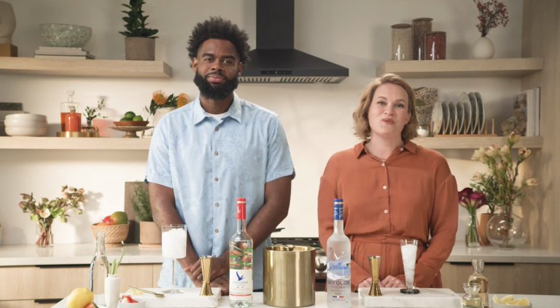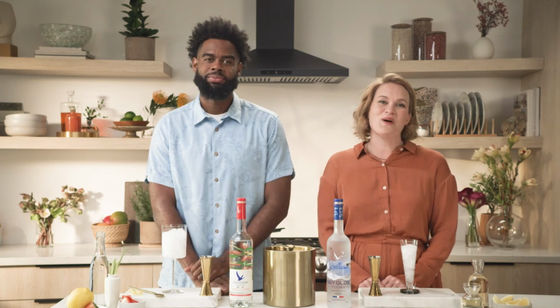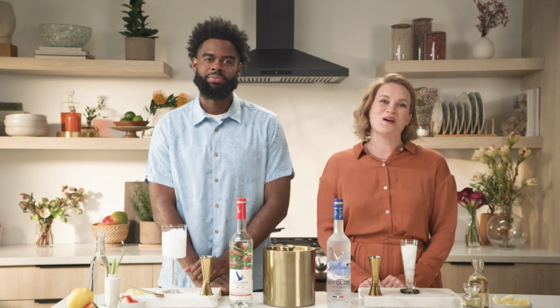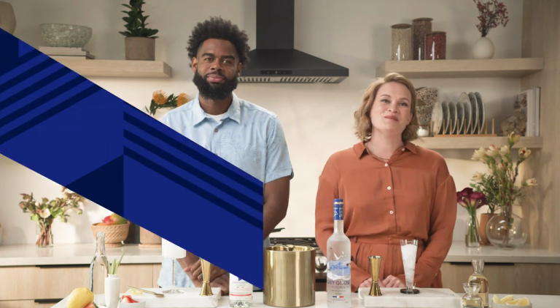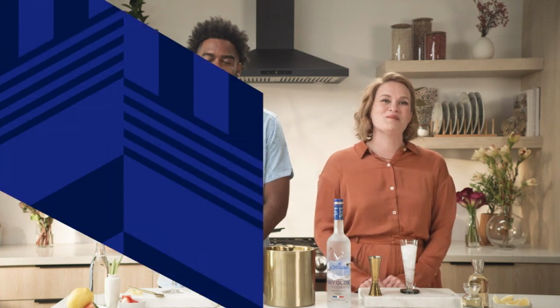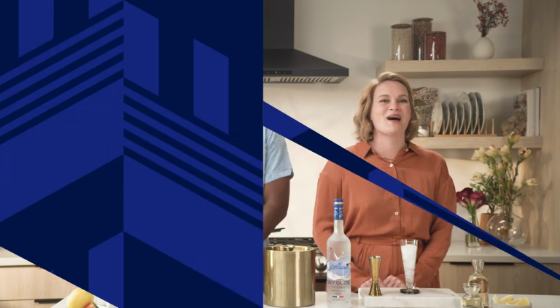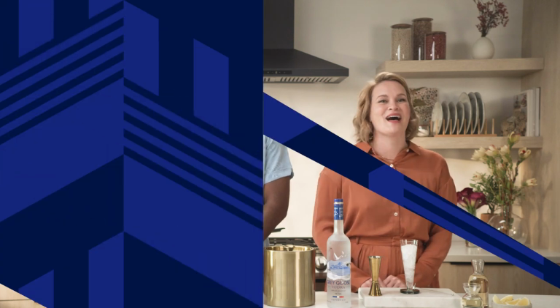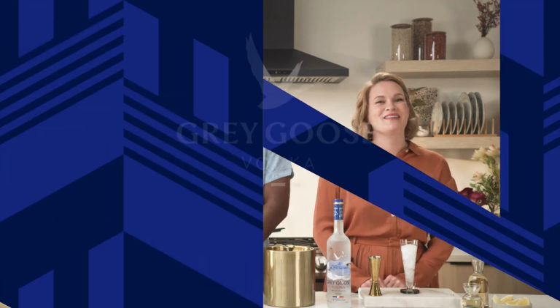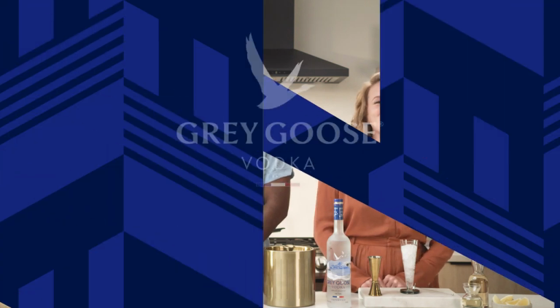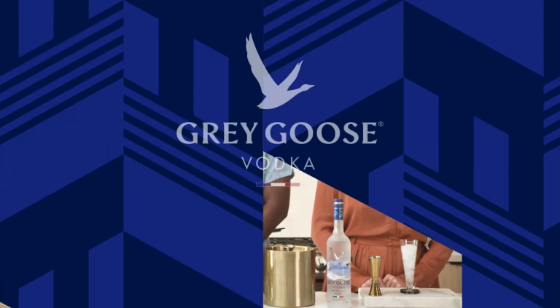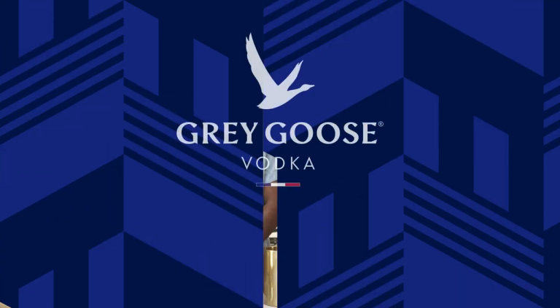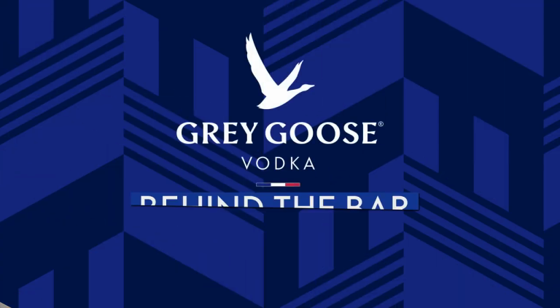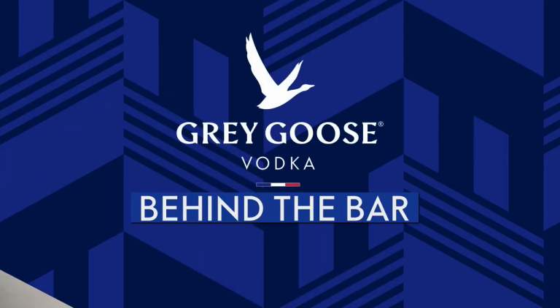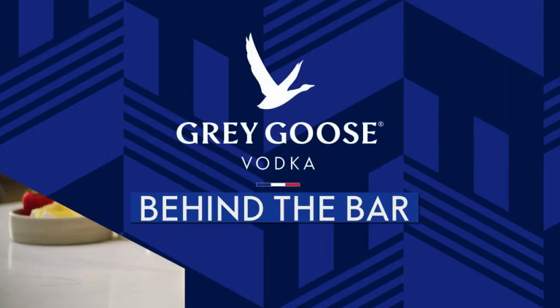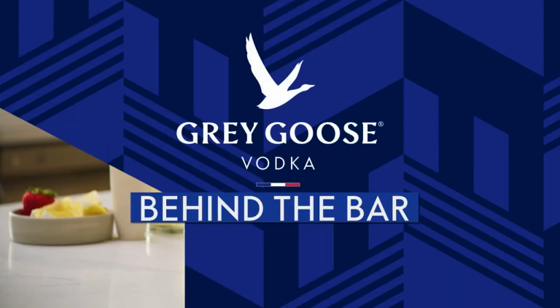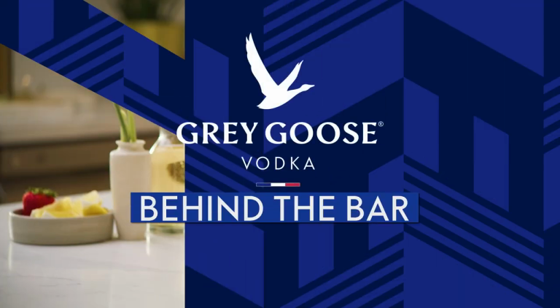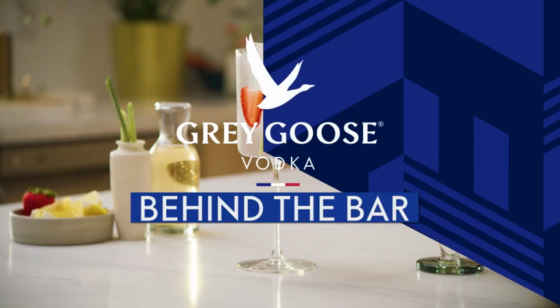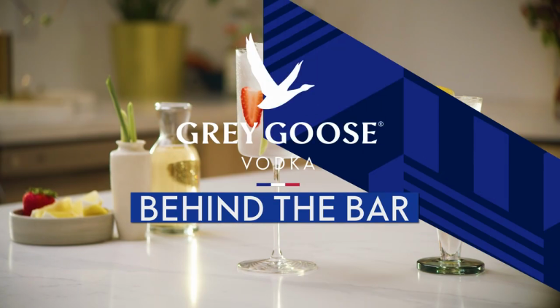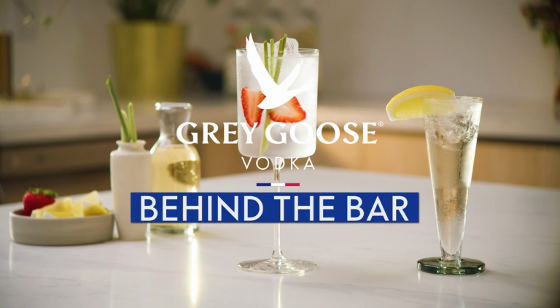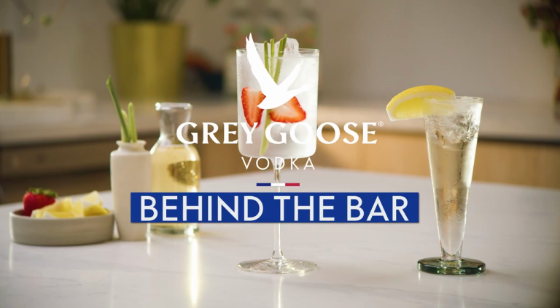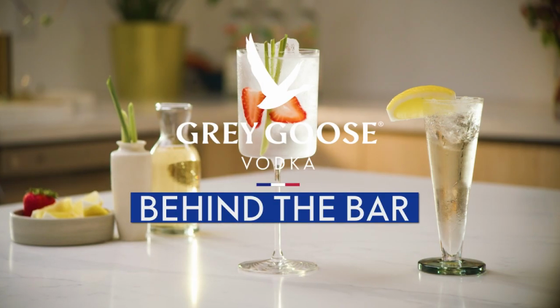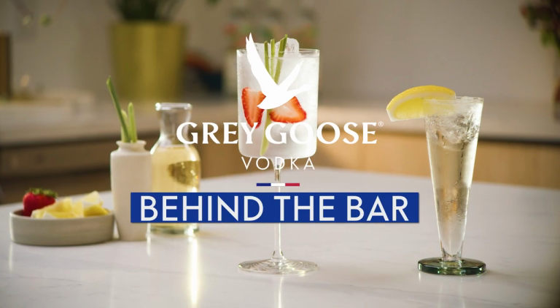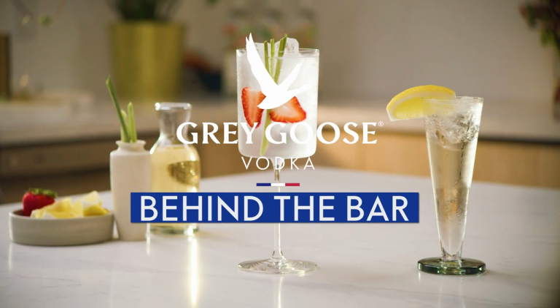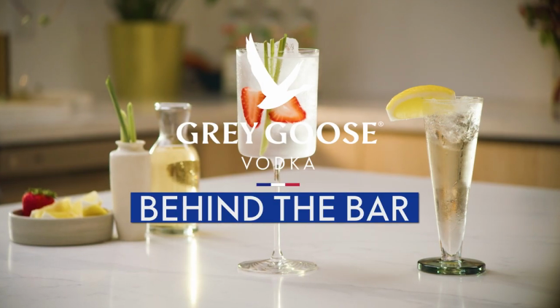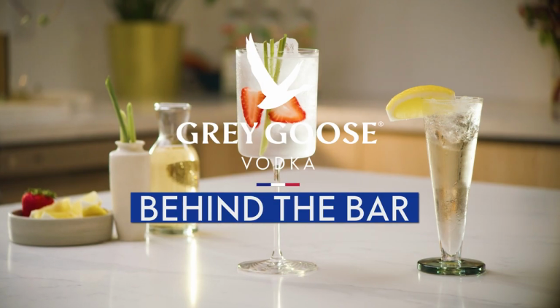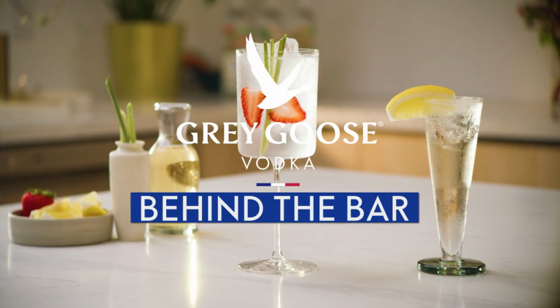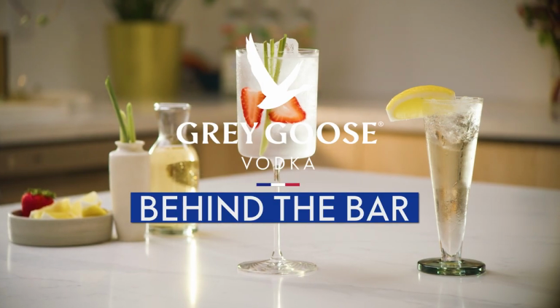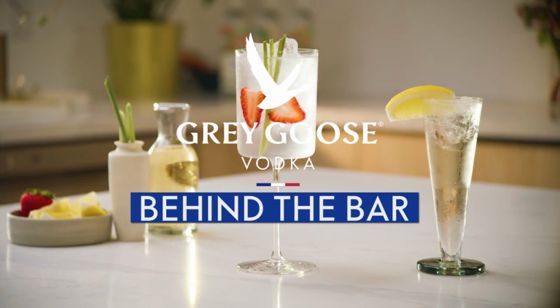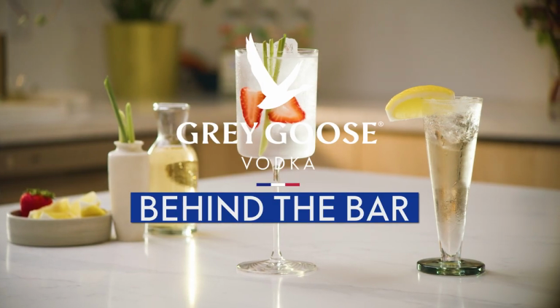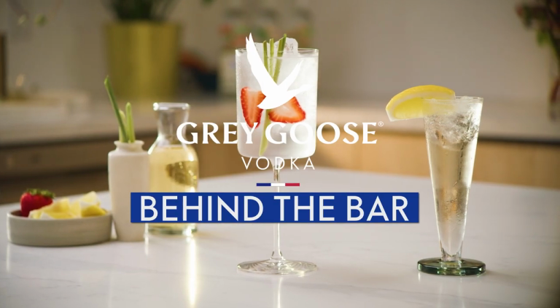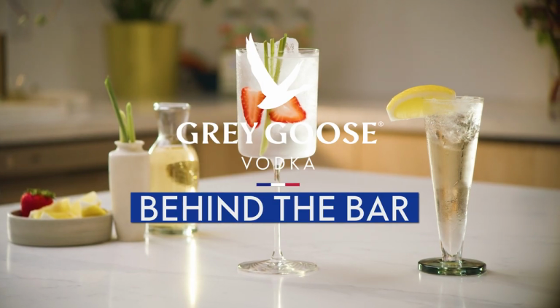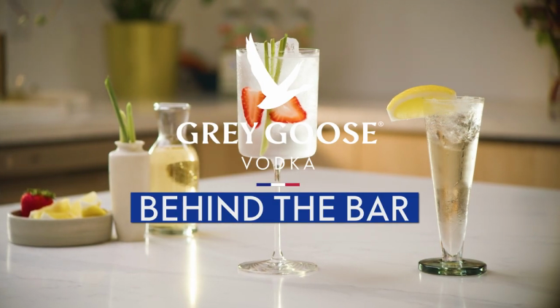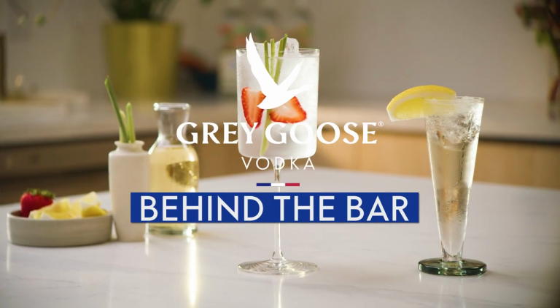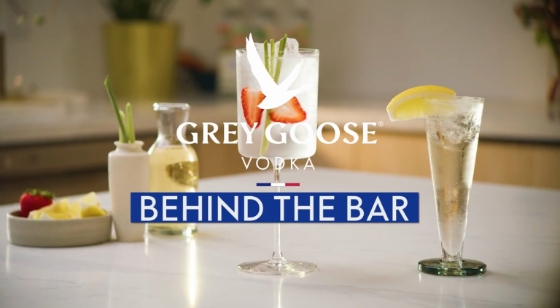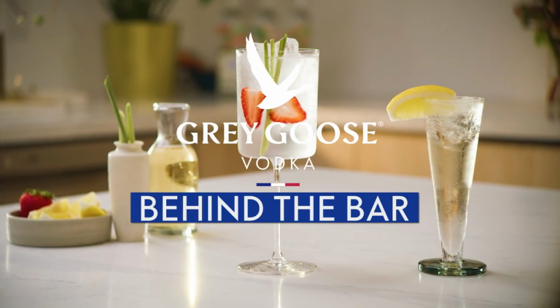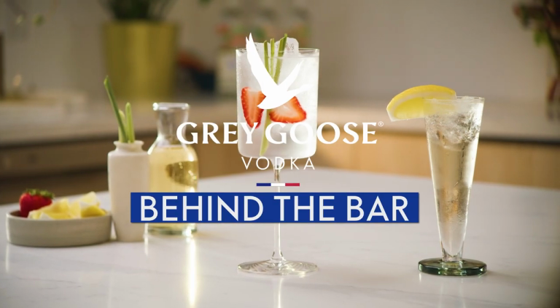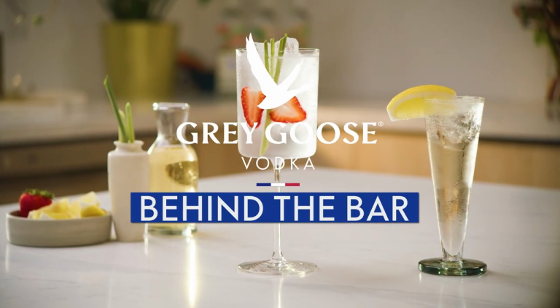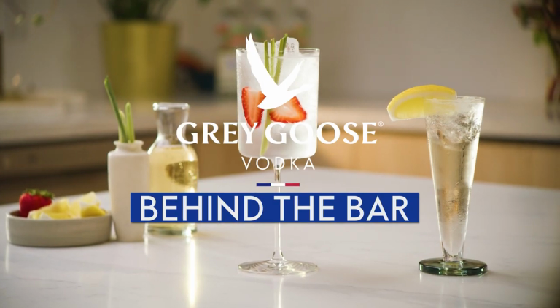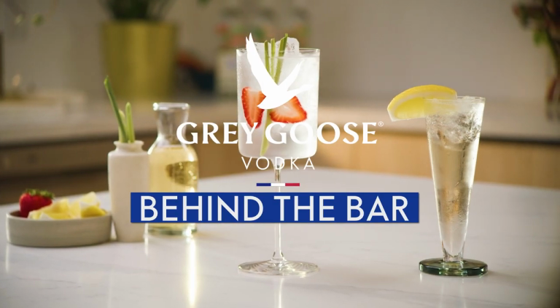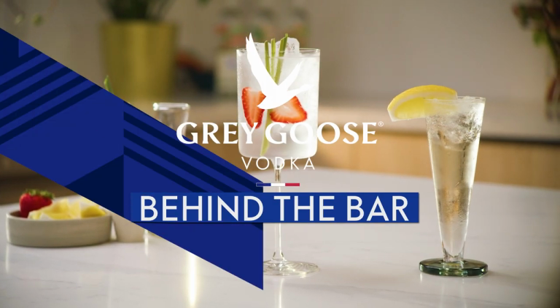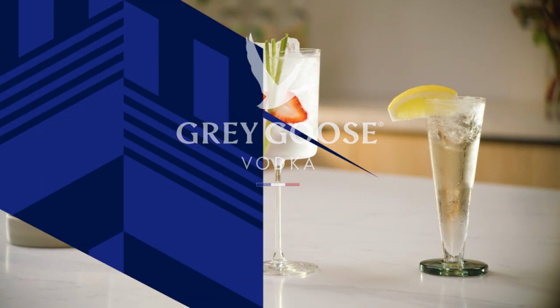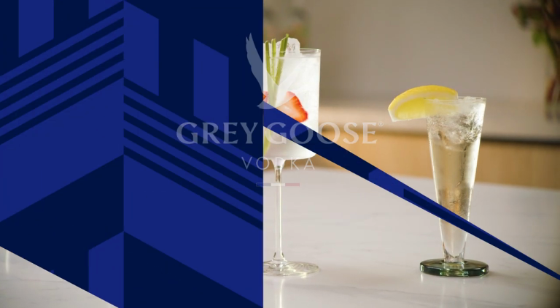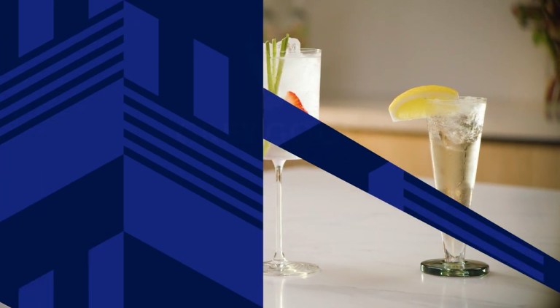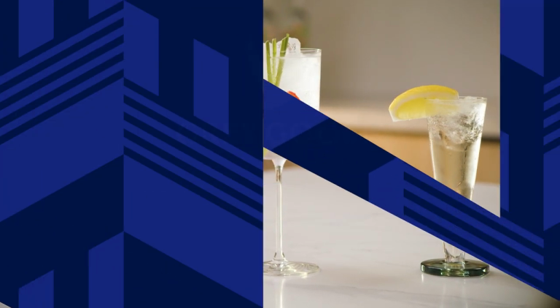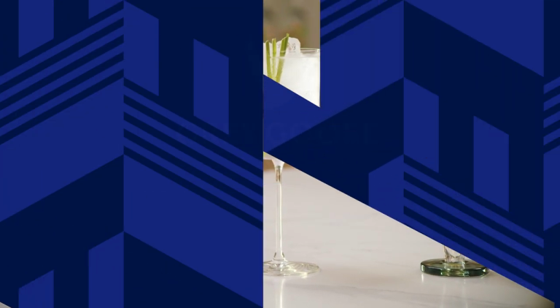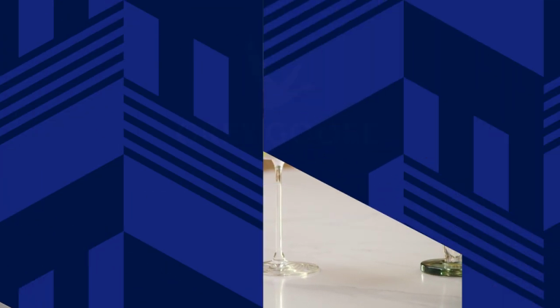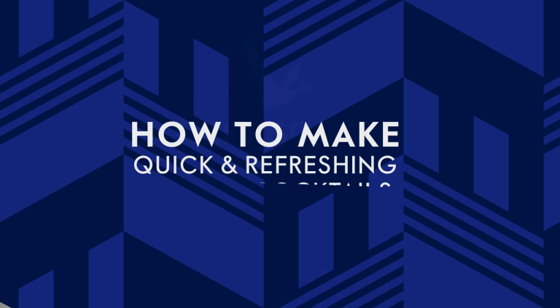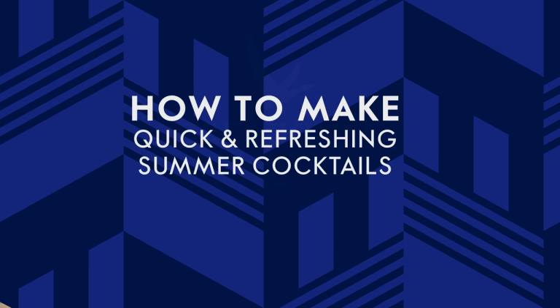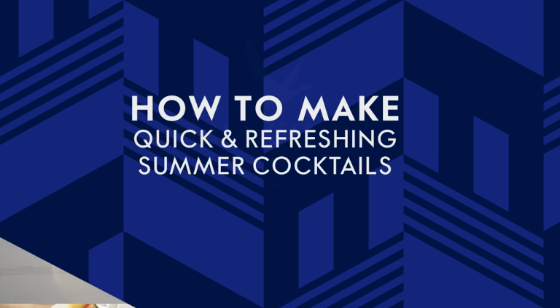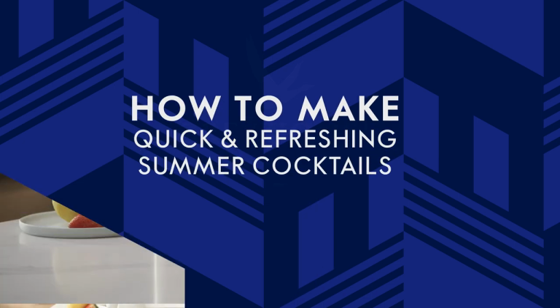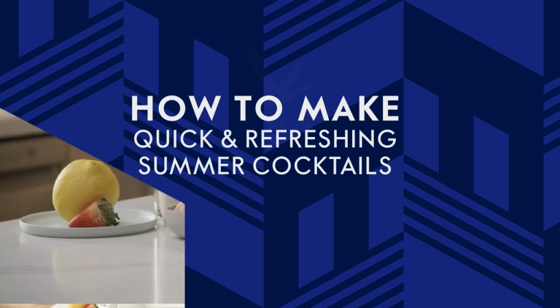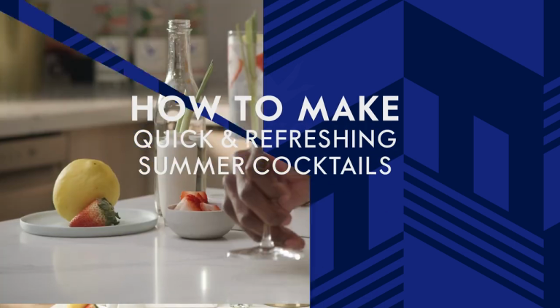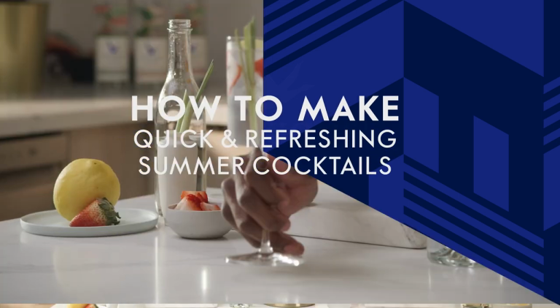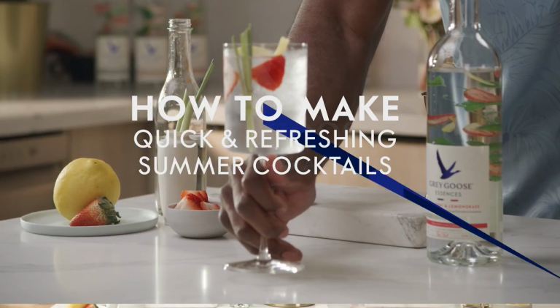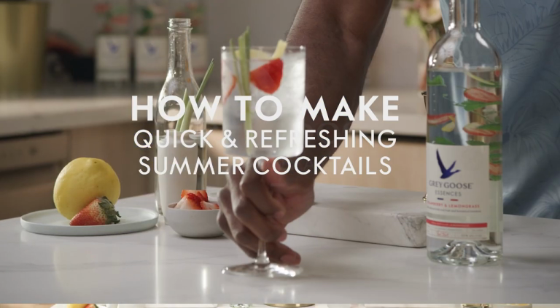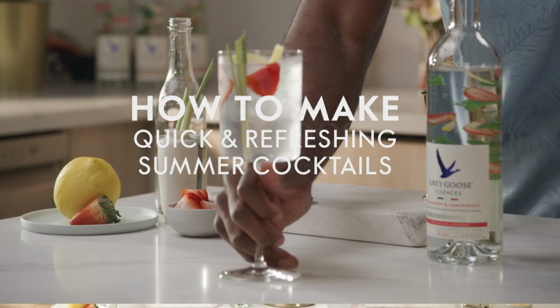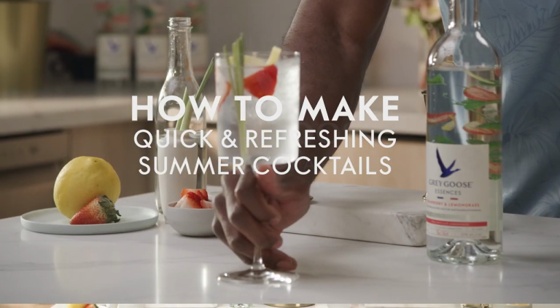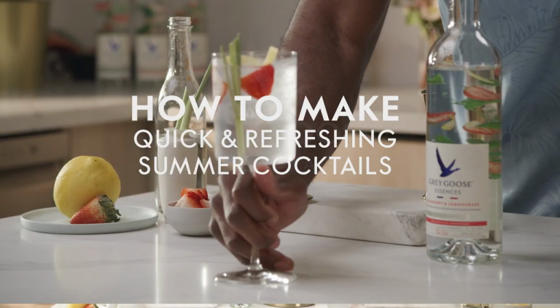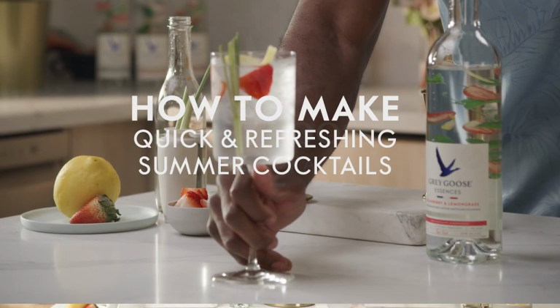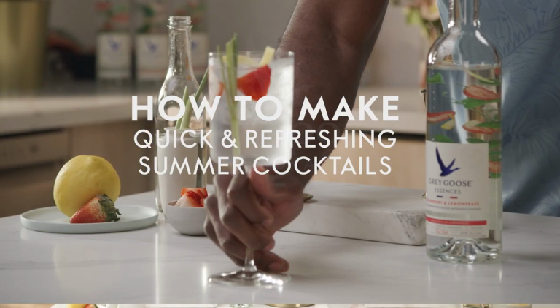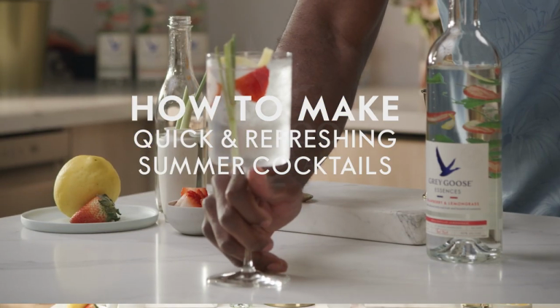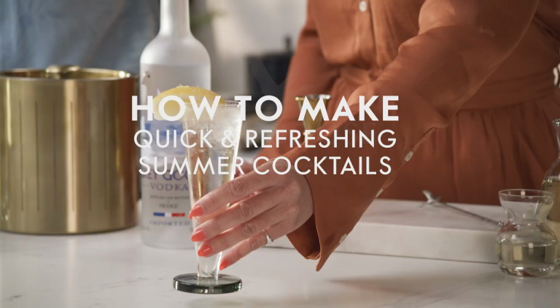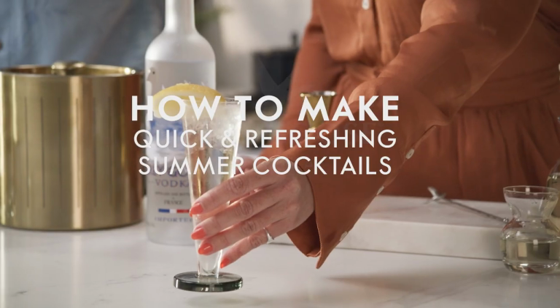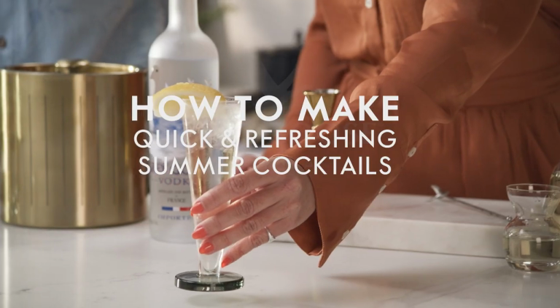Welcome to Behind the Bar by Grey Goose. Today we're going to elevate our summer cocktail game with two quick and easy tasty recipes.